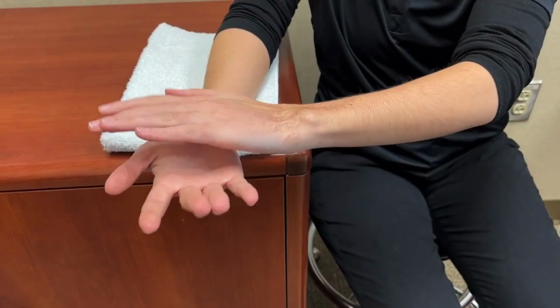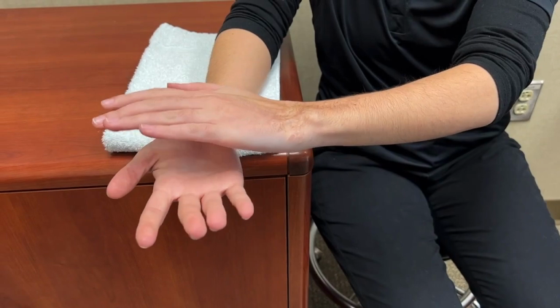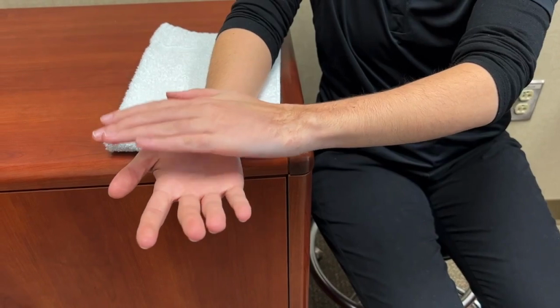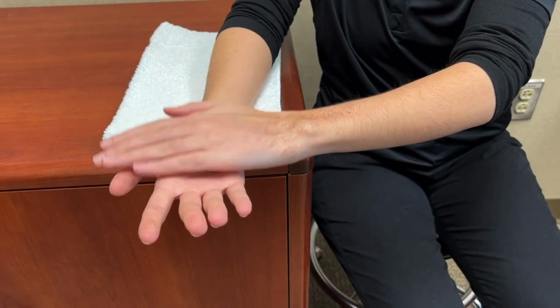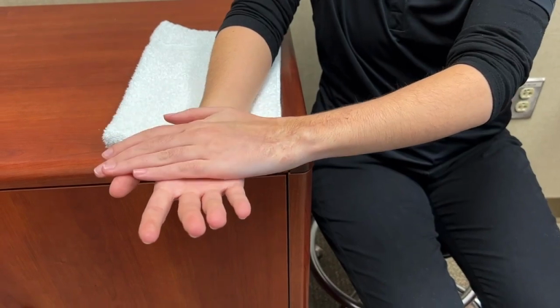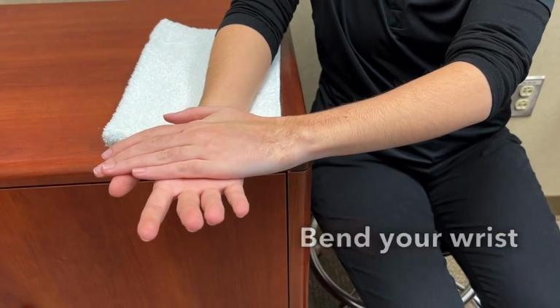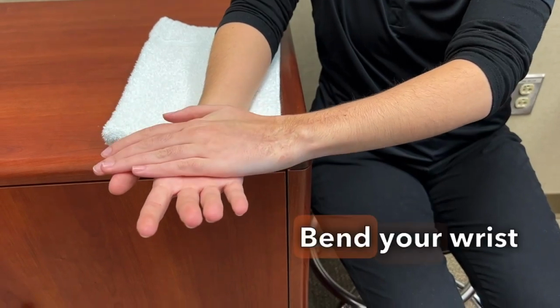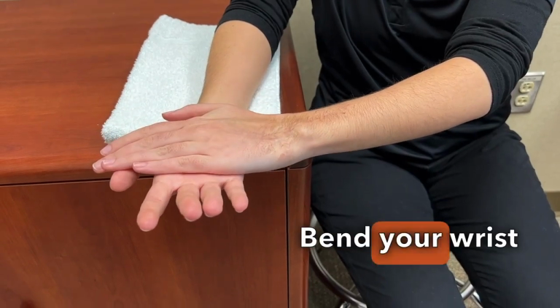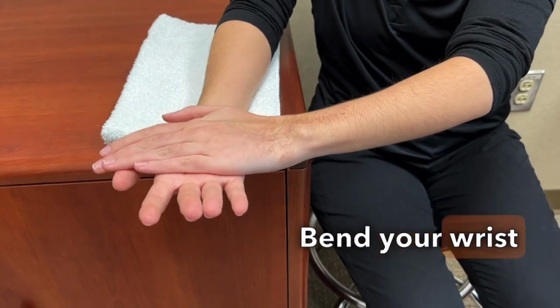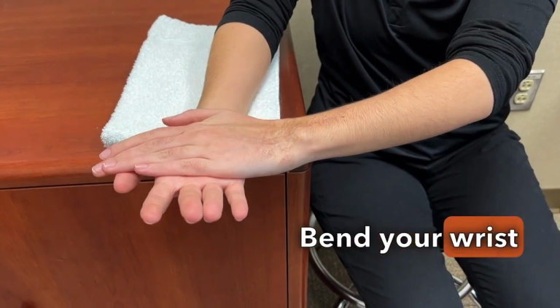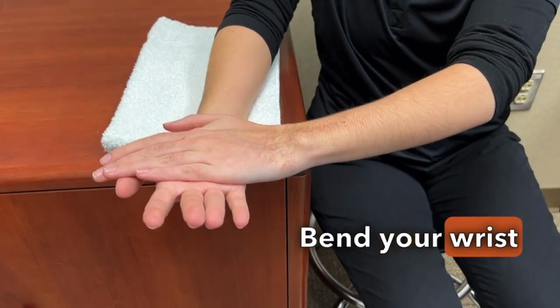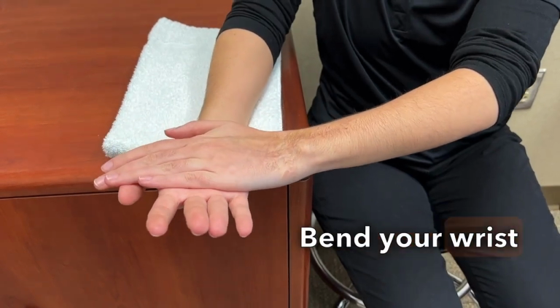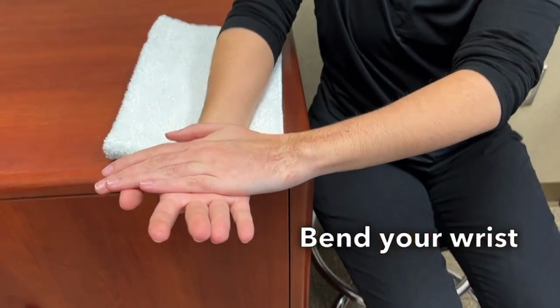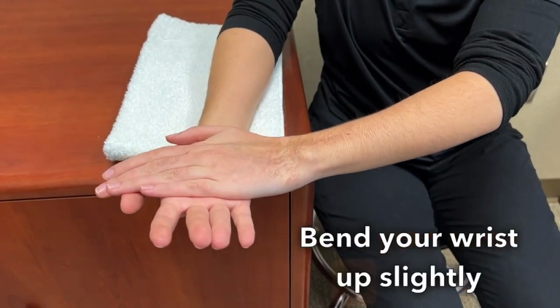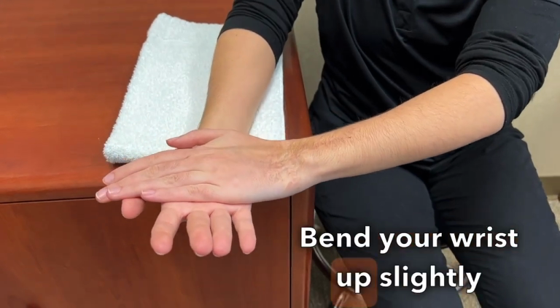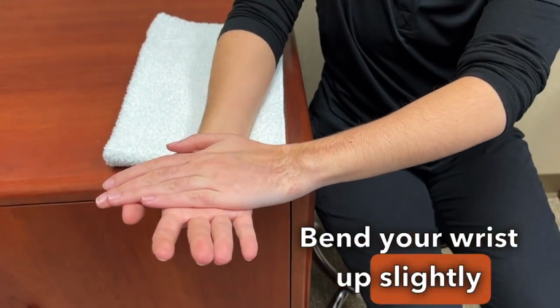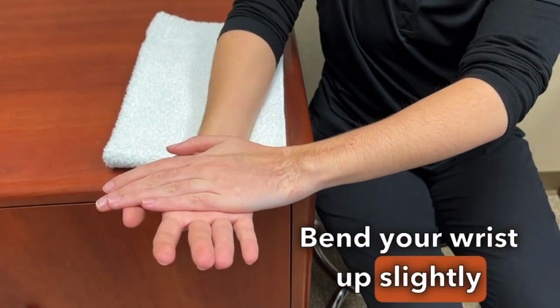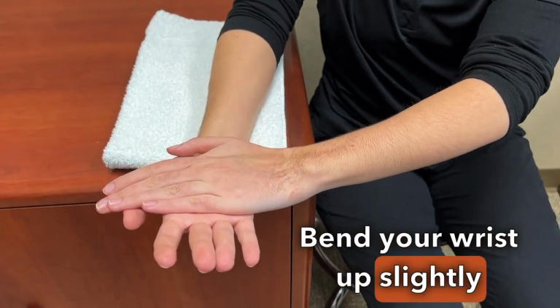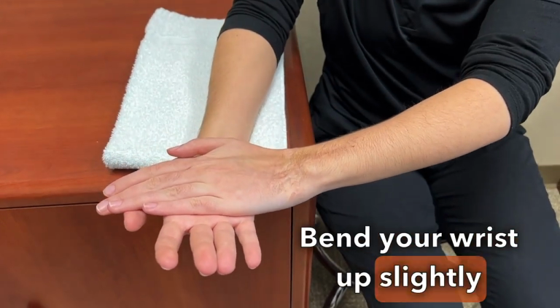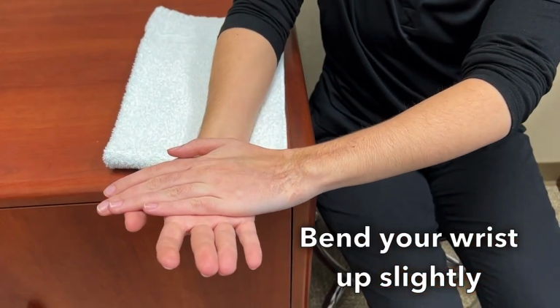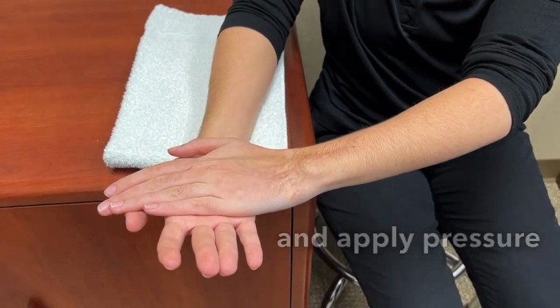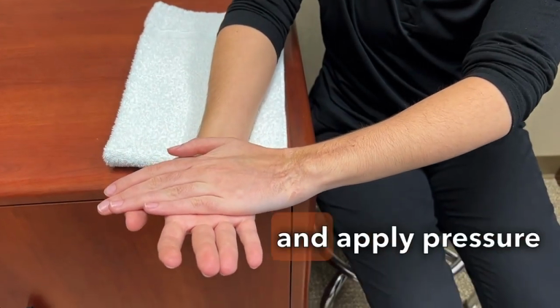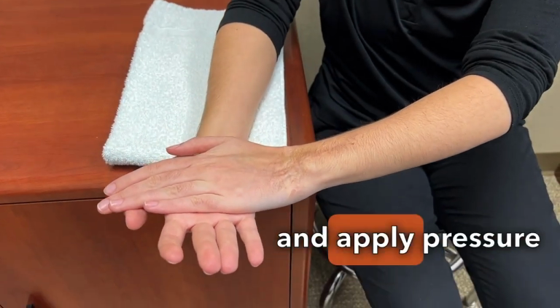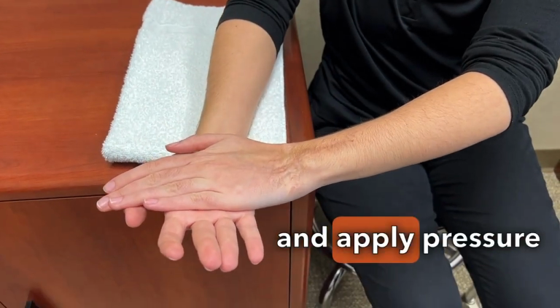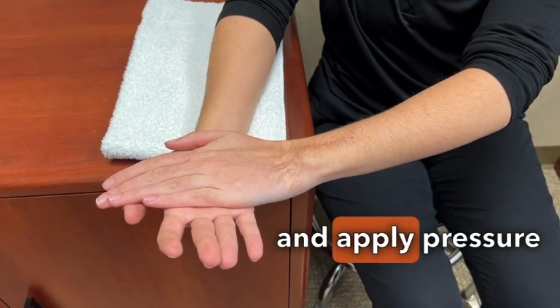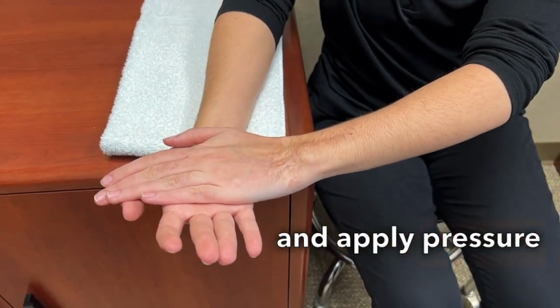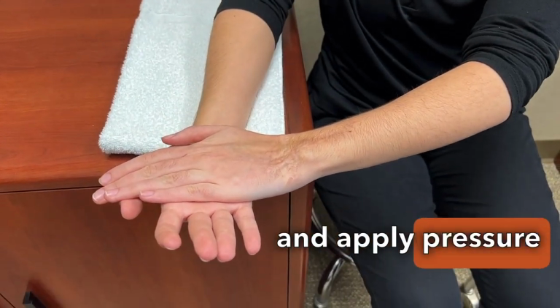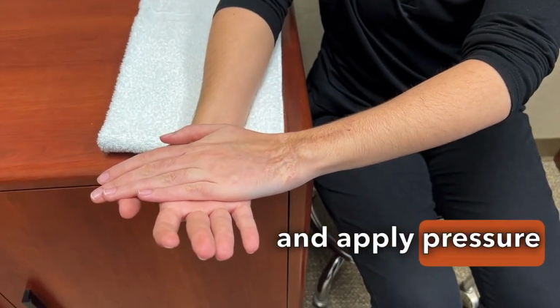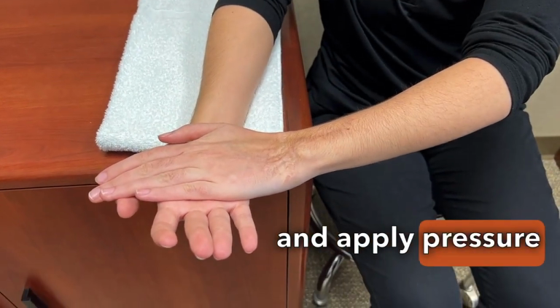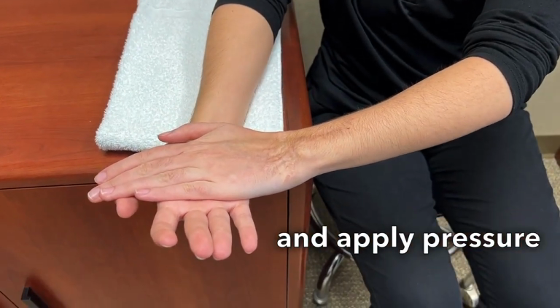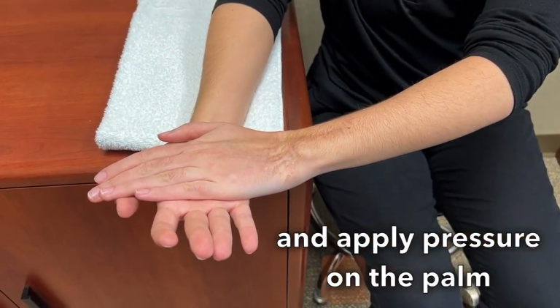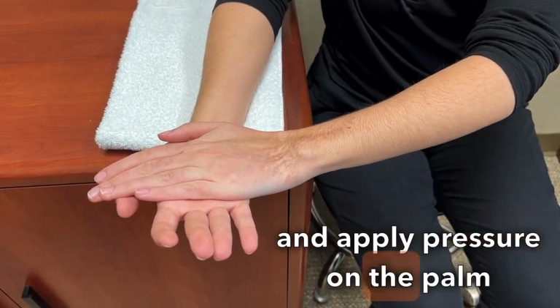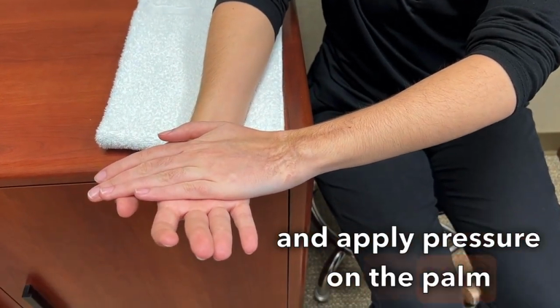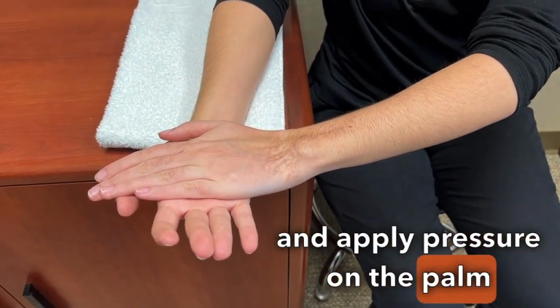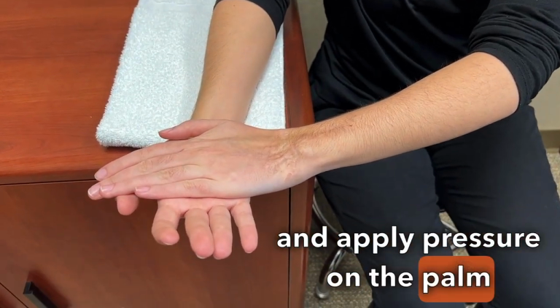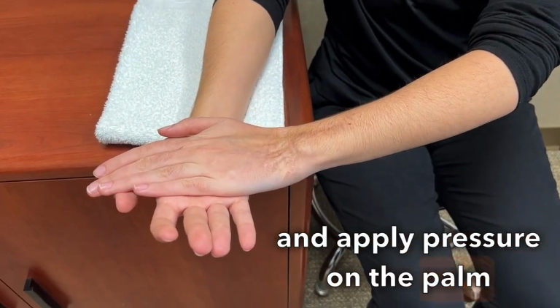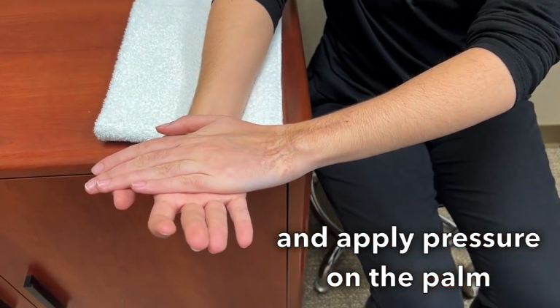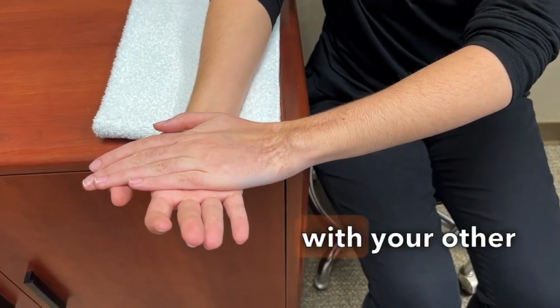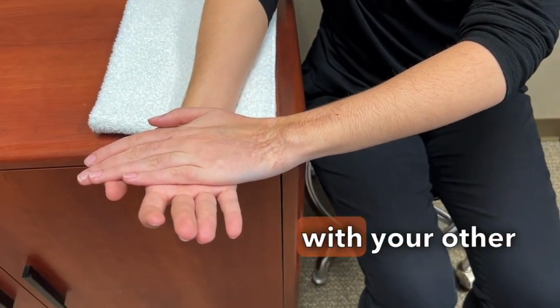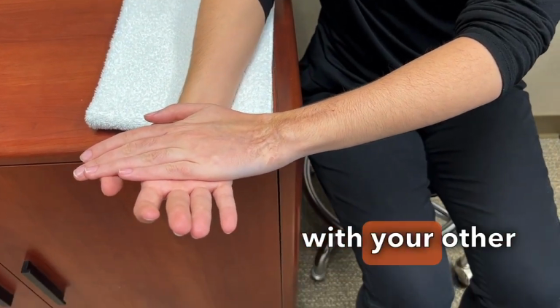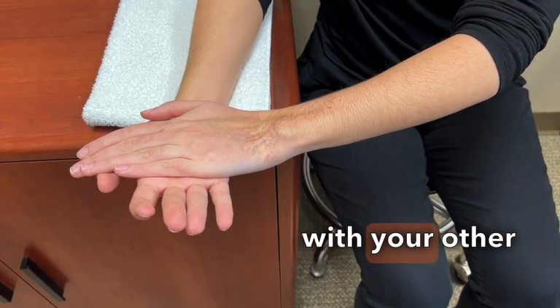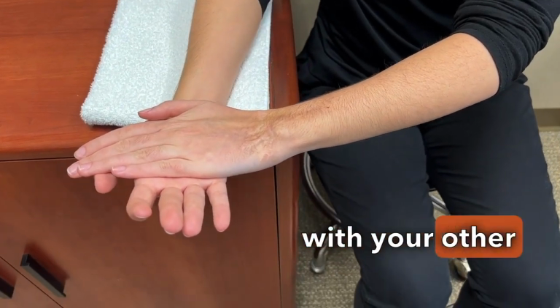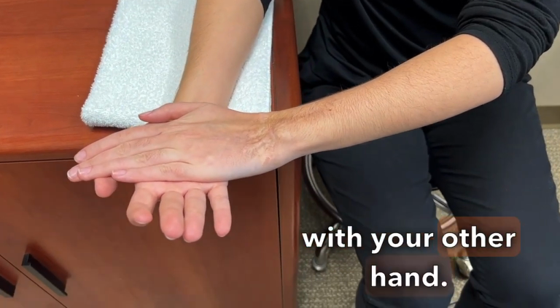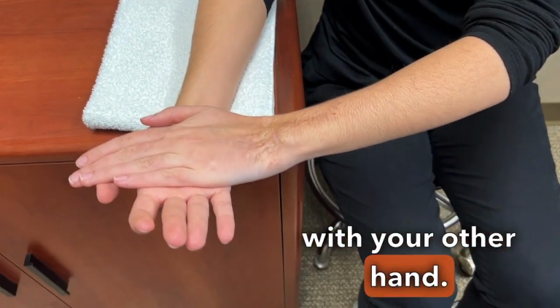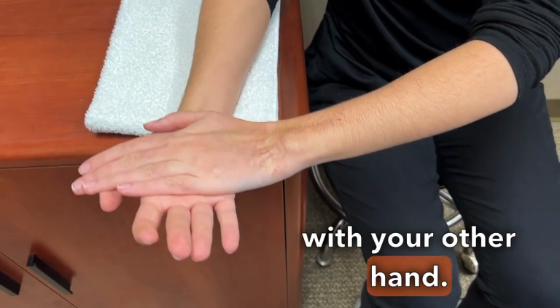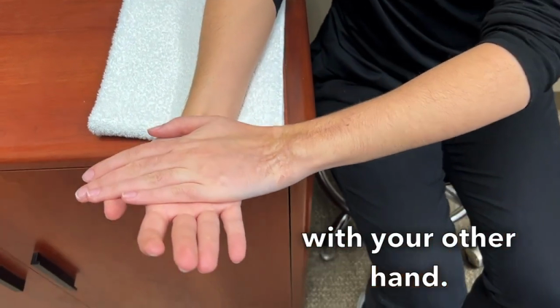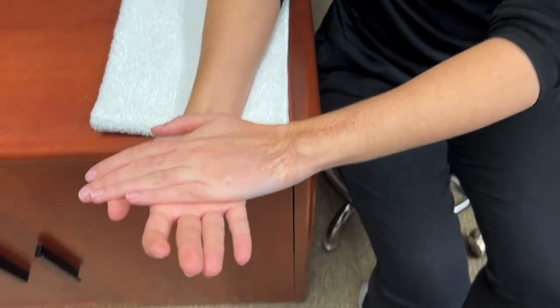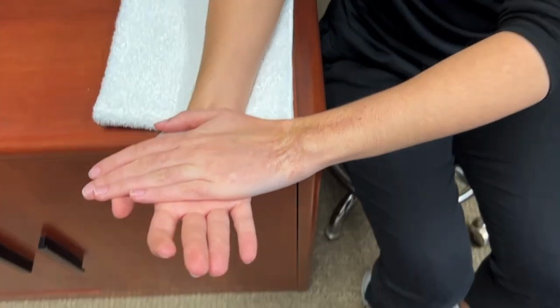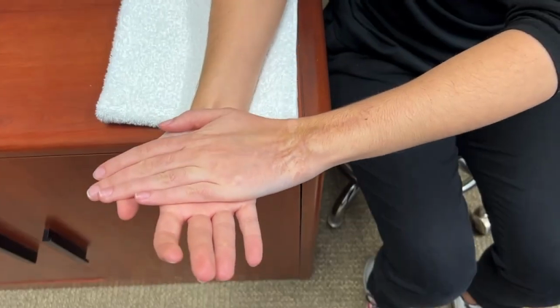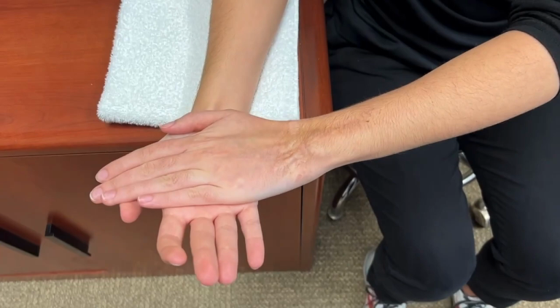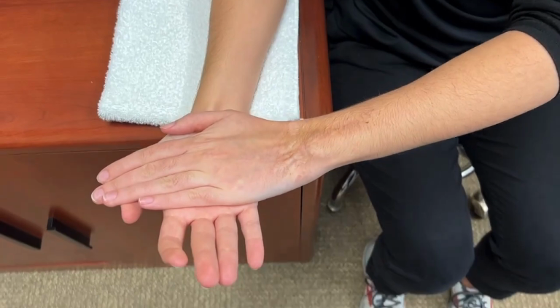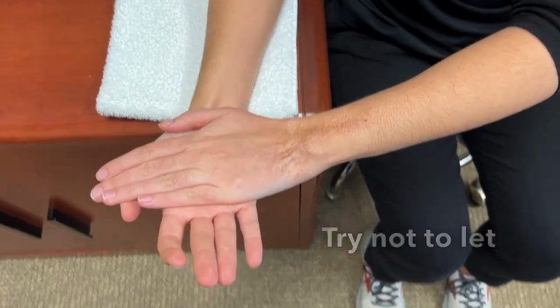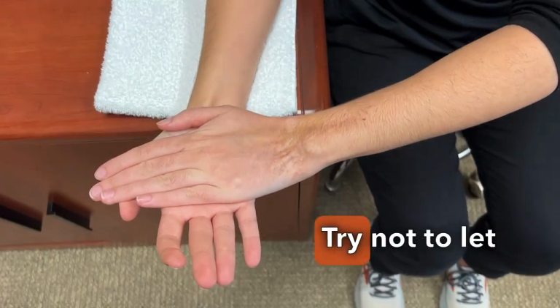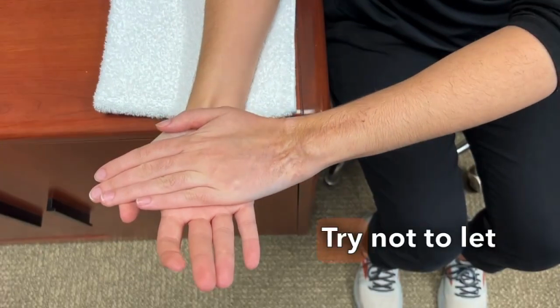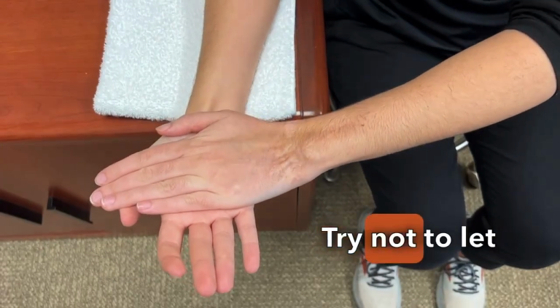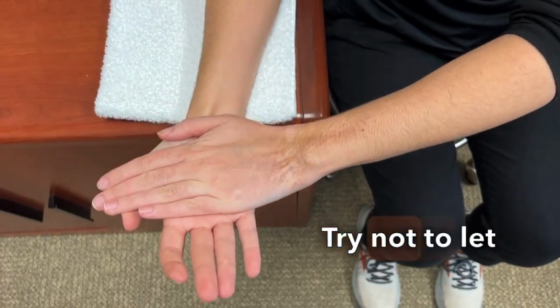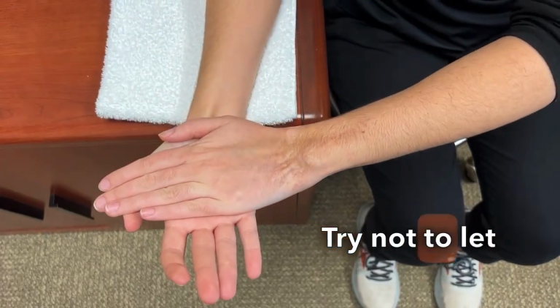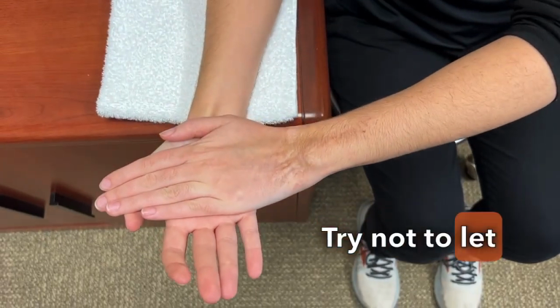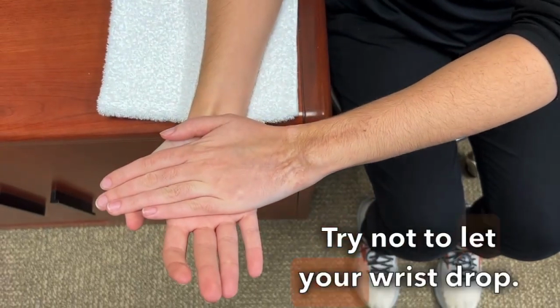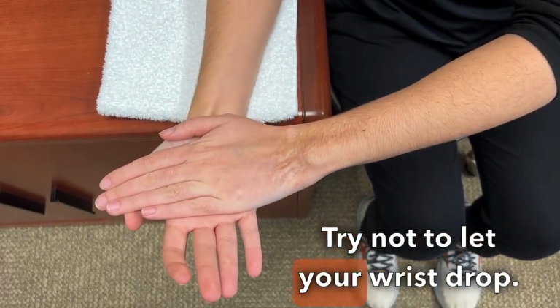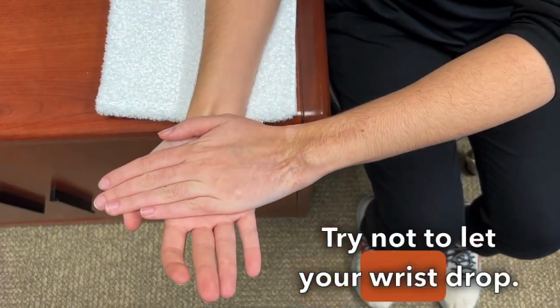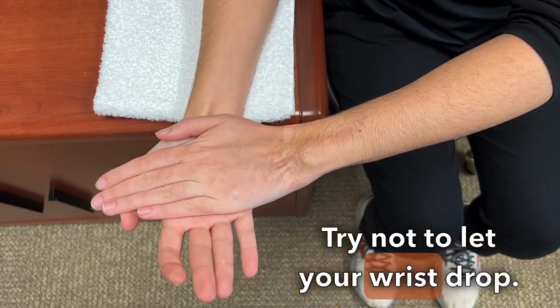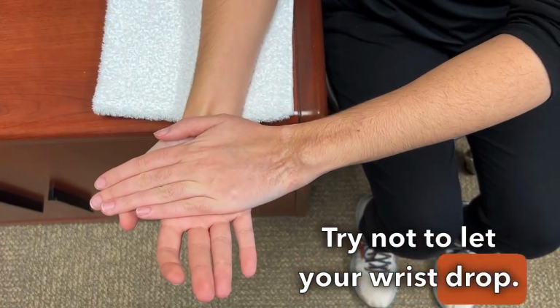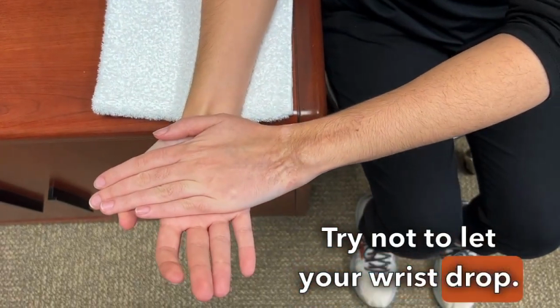Bend your wrist up slightly and apply pressure on the palm with your other hand. Try not to let your wrist drop.